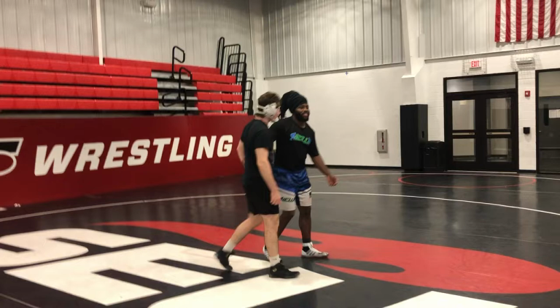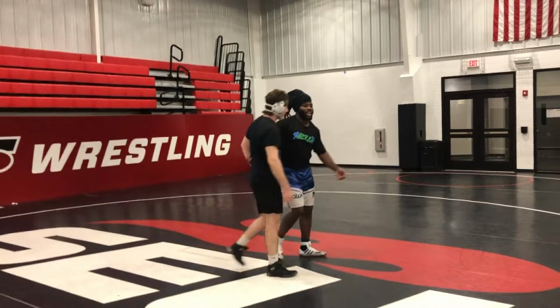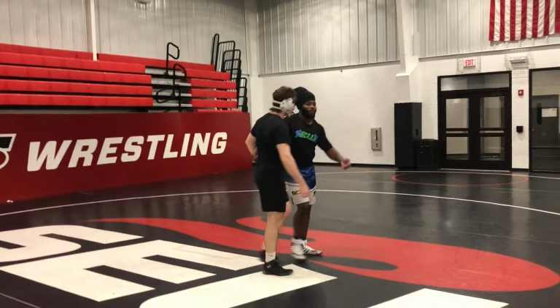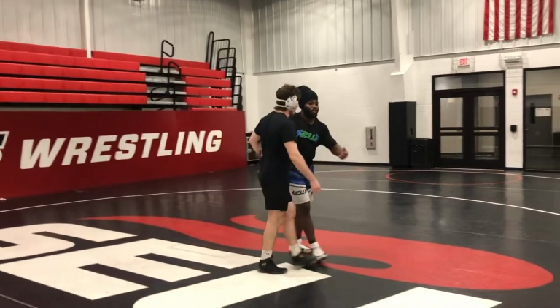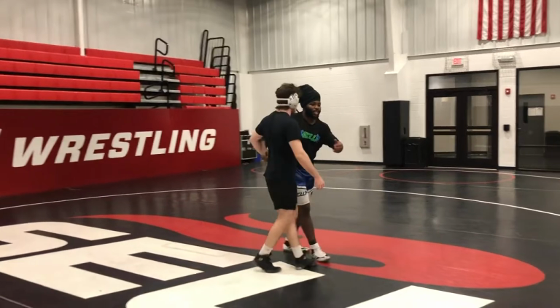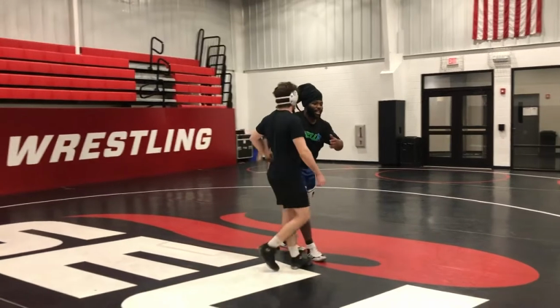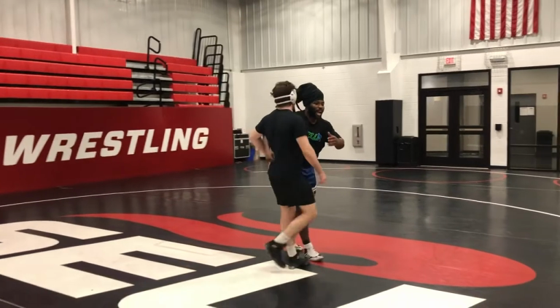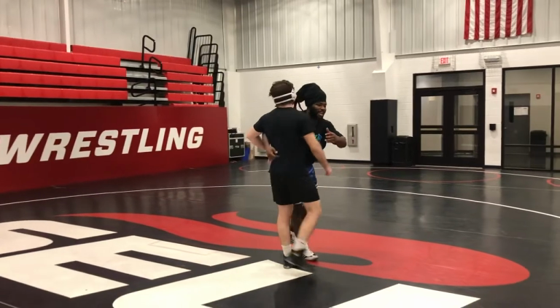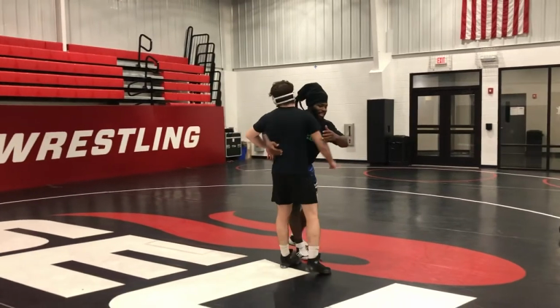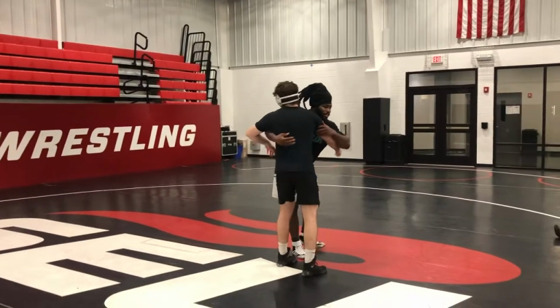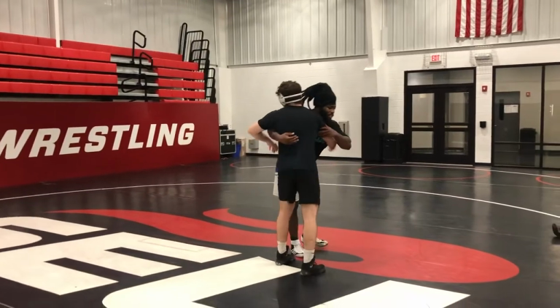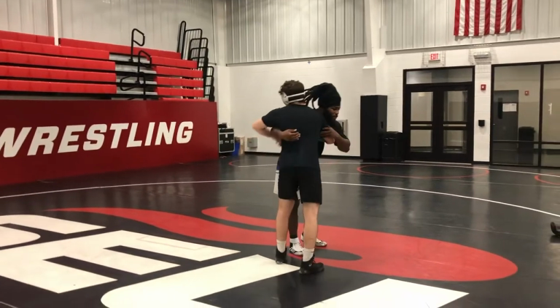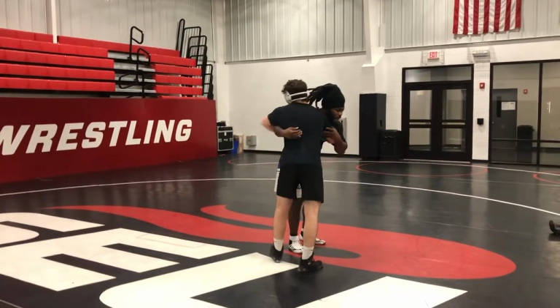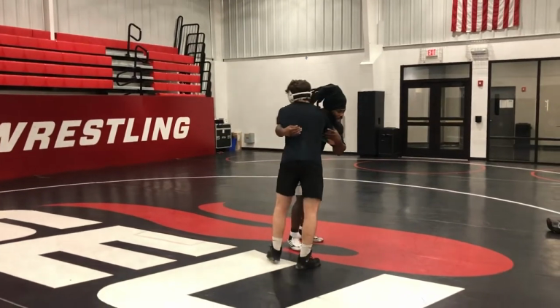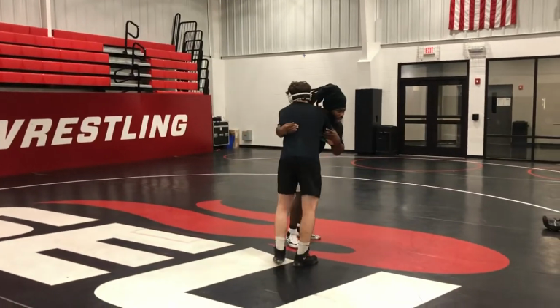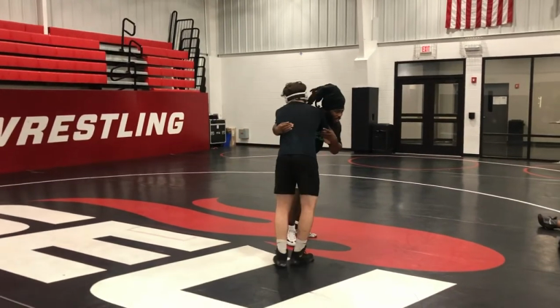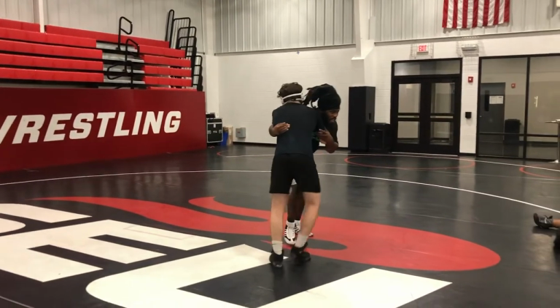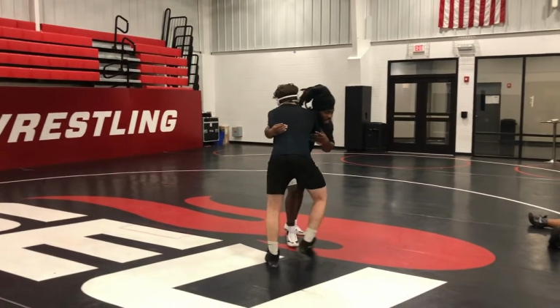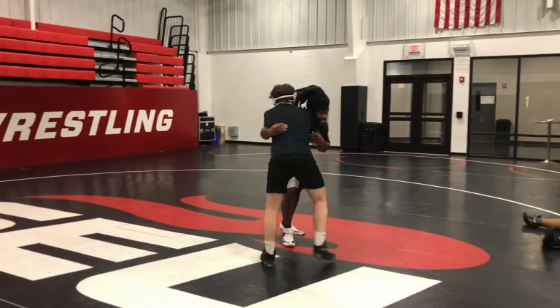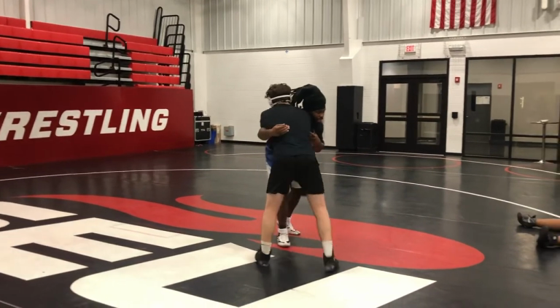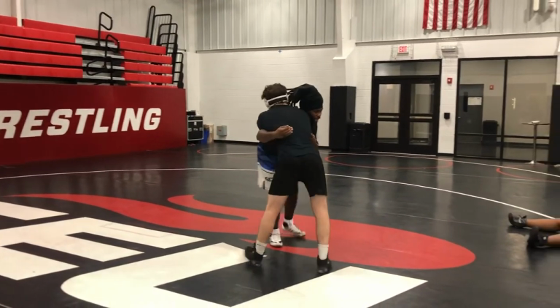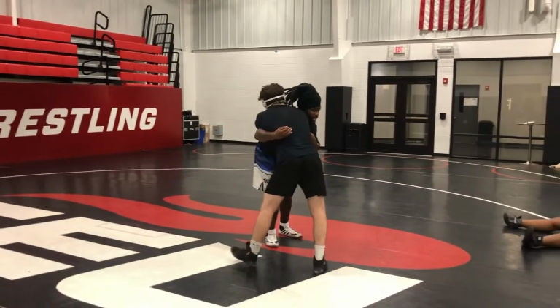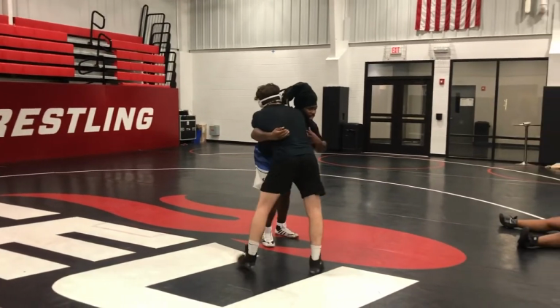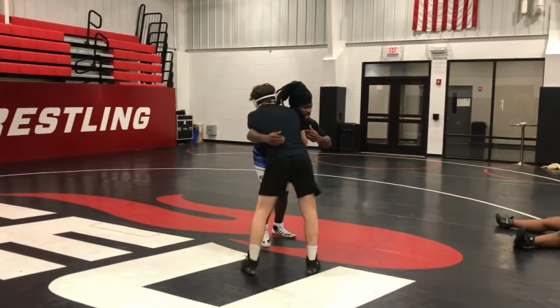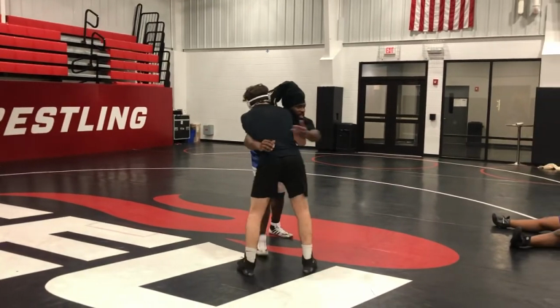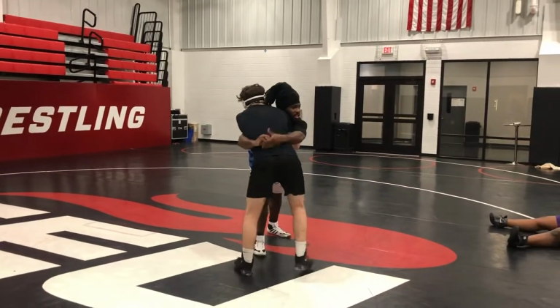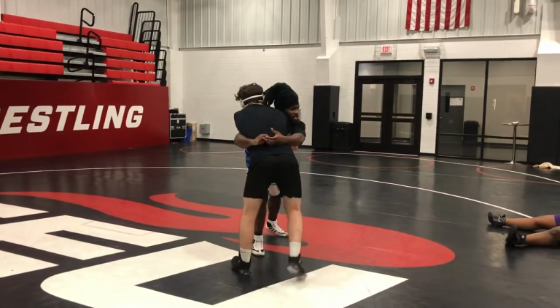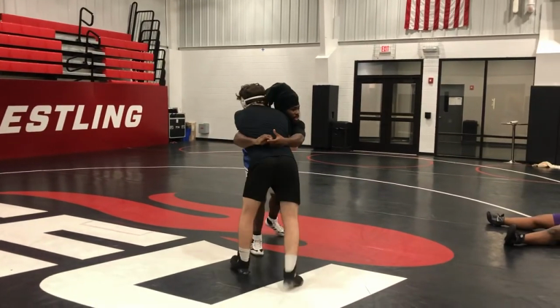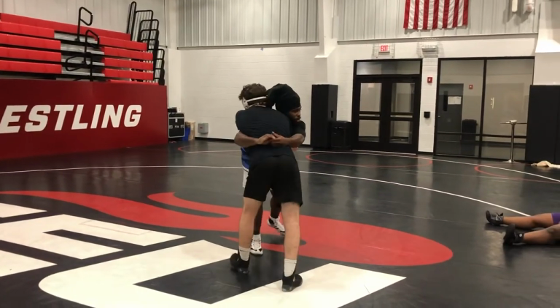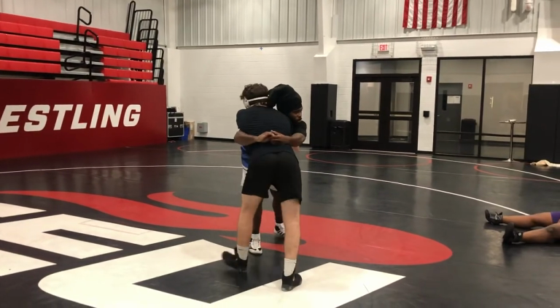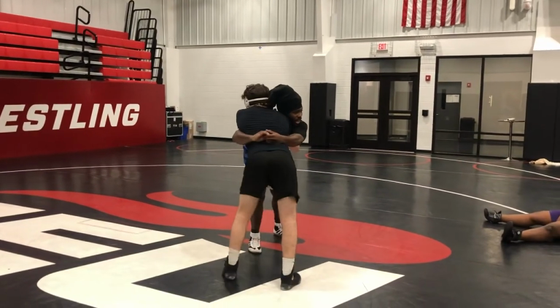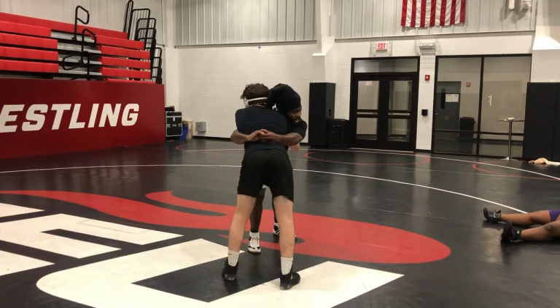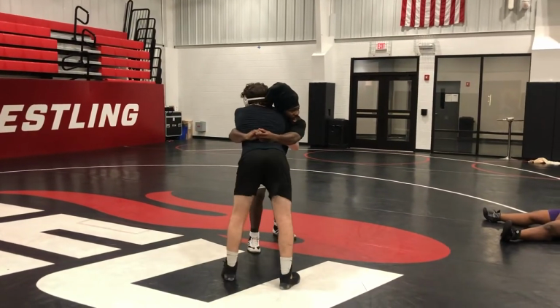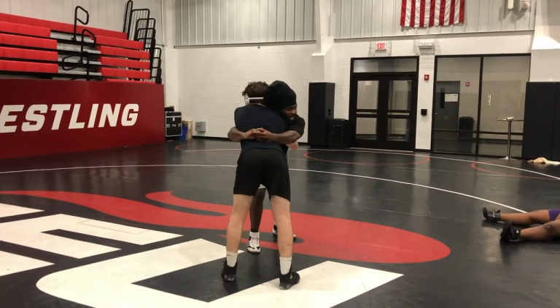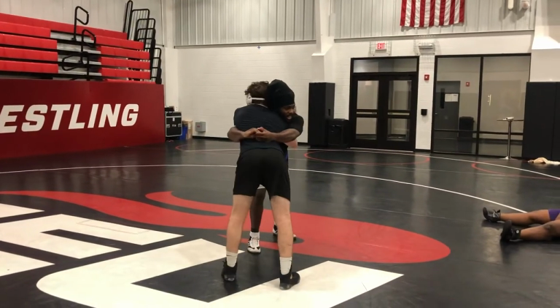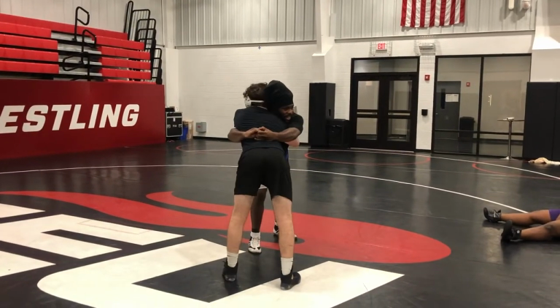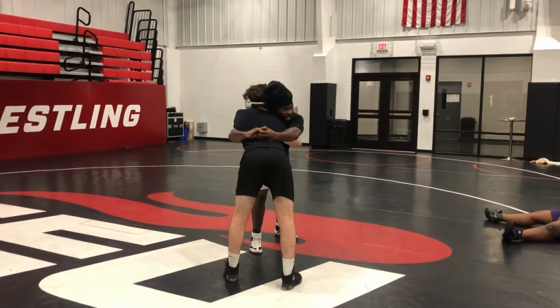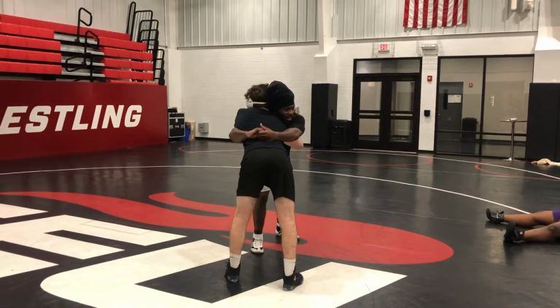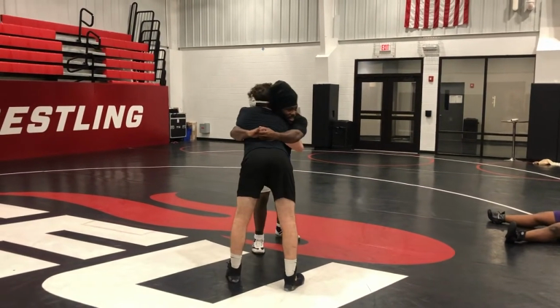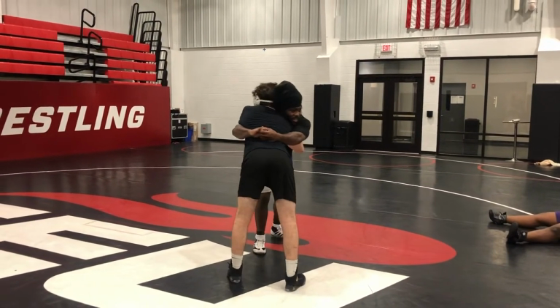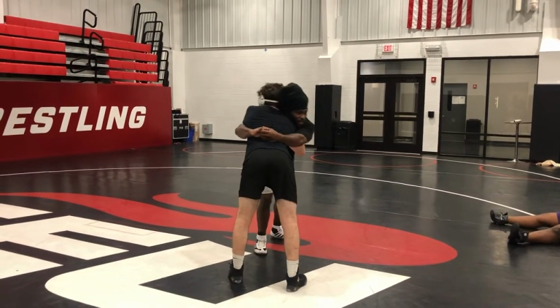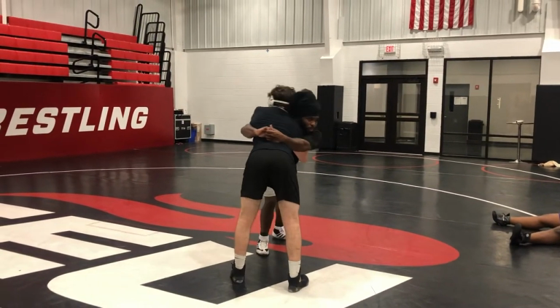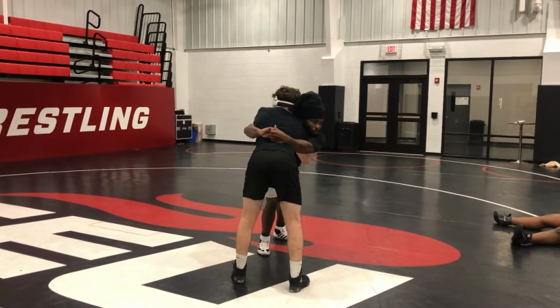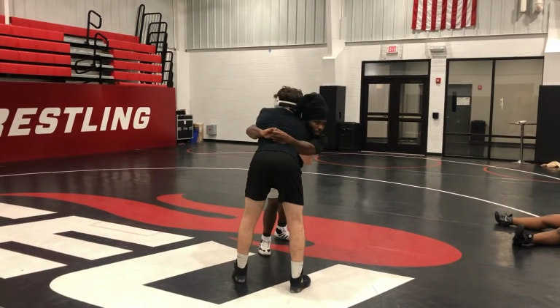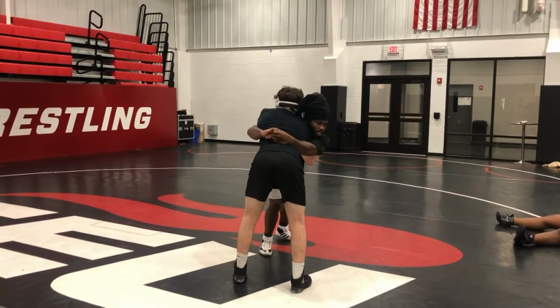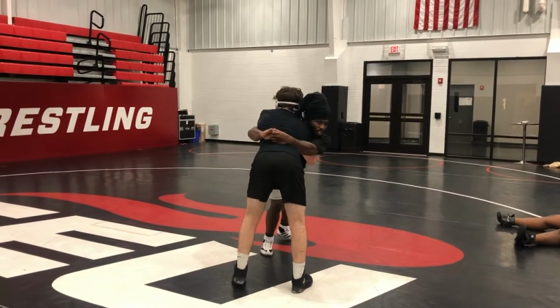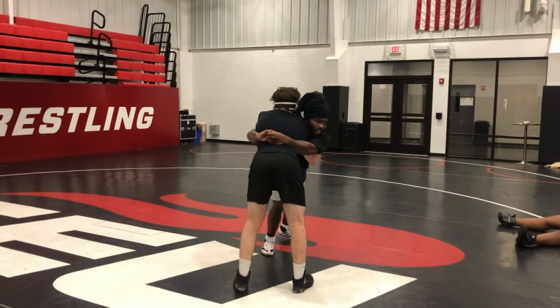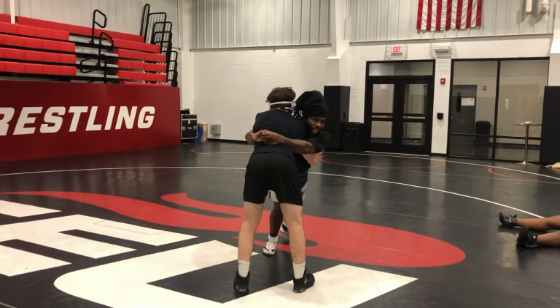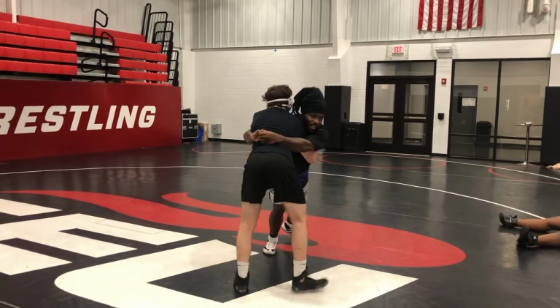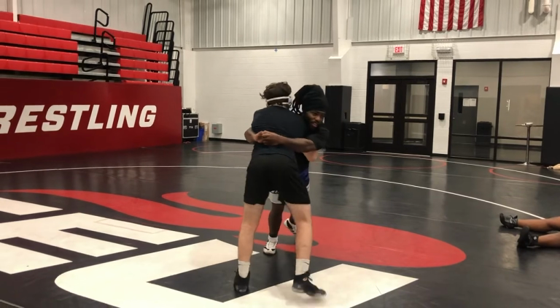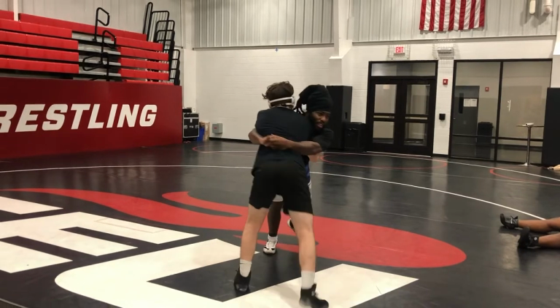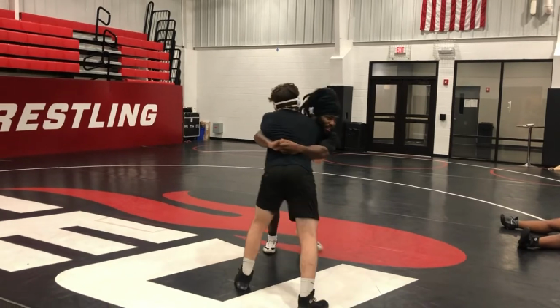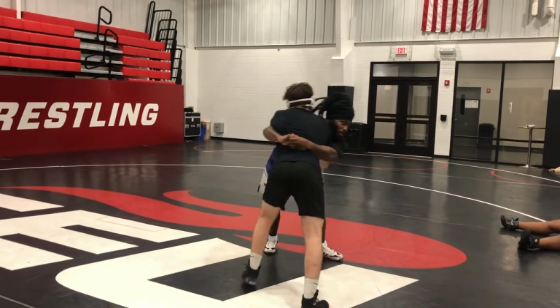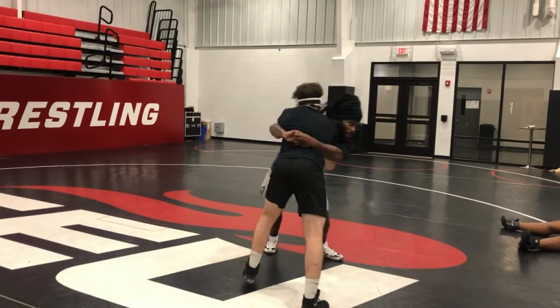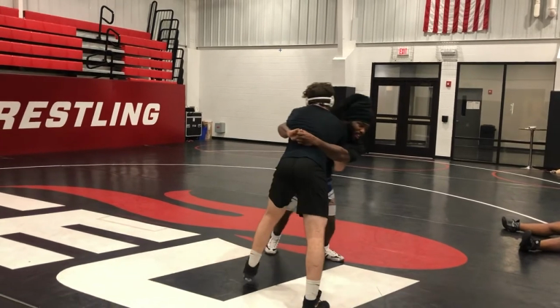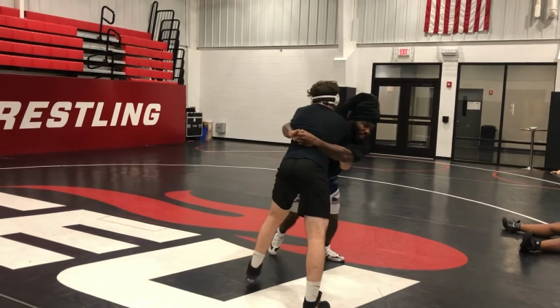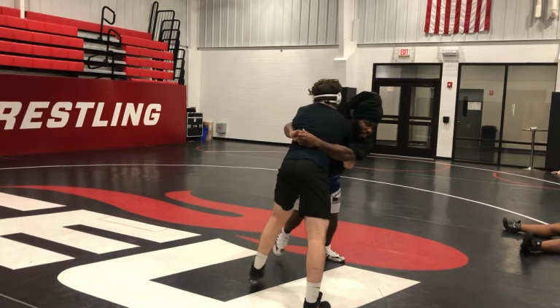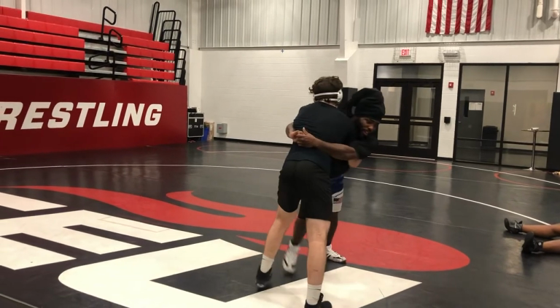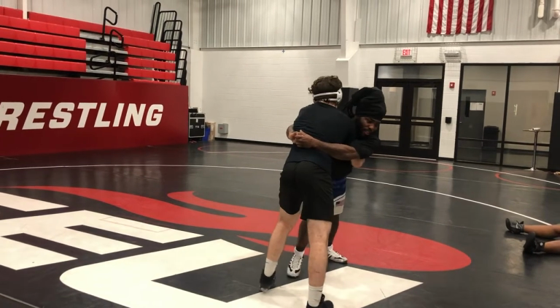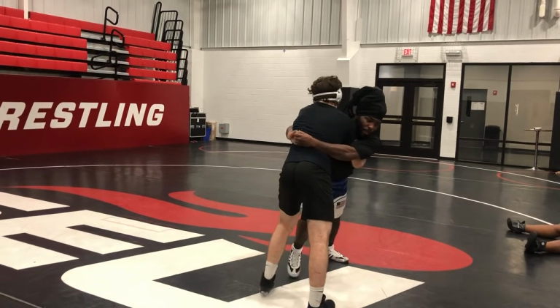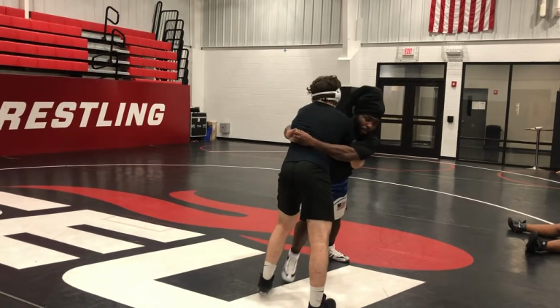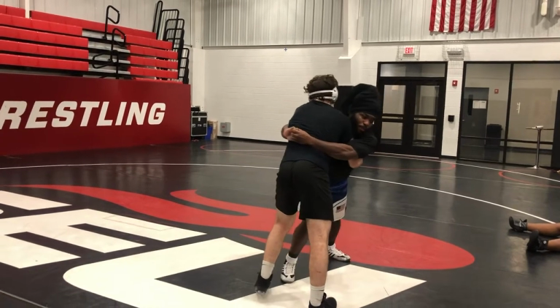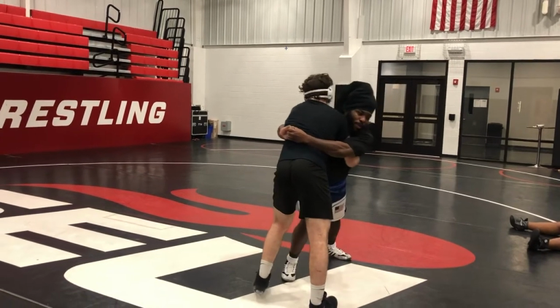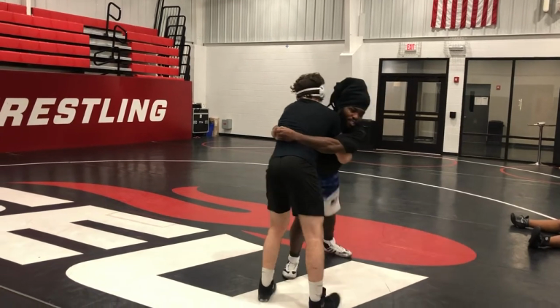A lot of times you see guys, they're in this body lock, and immediately they go to body lock here. And they're both pushing — they're both here, they're both pushing.